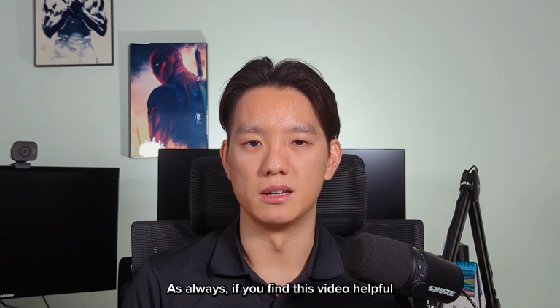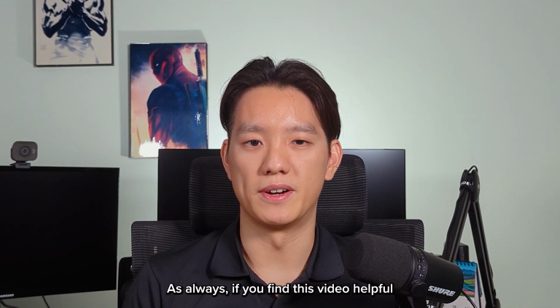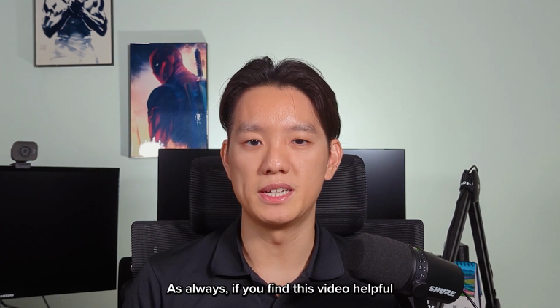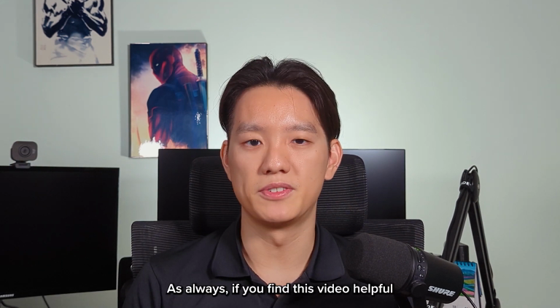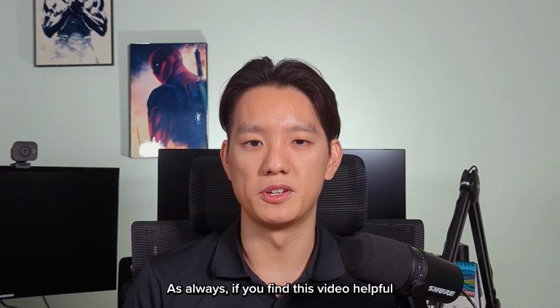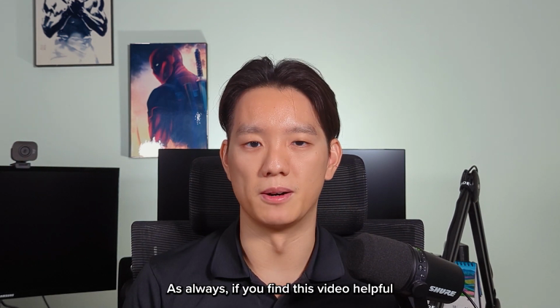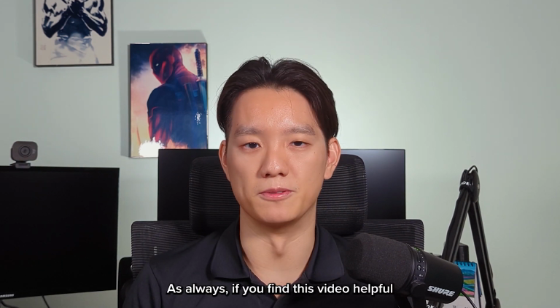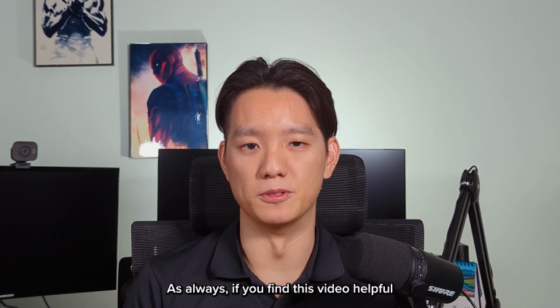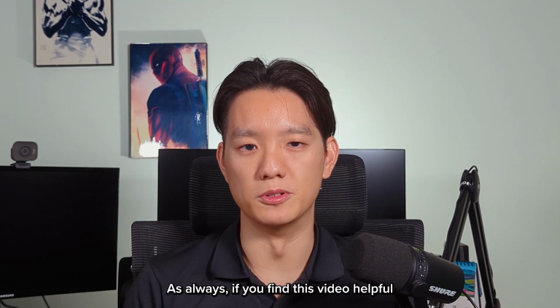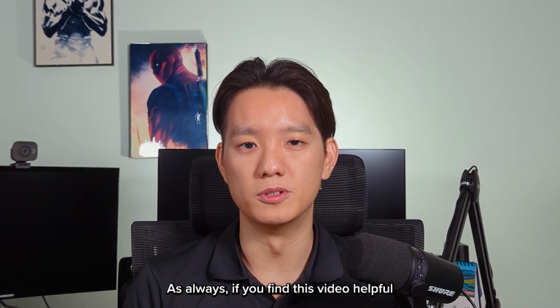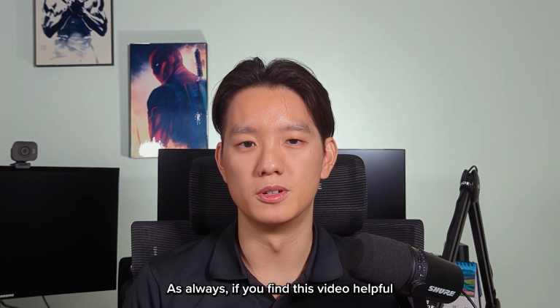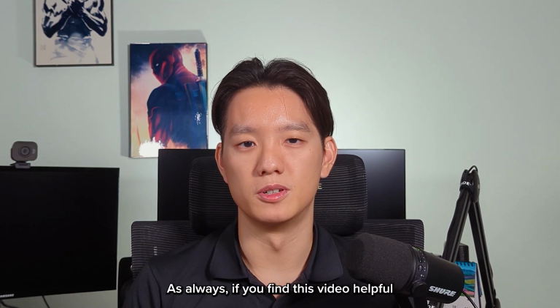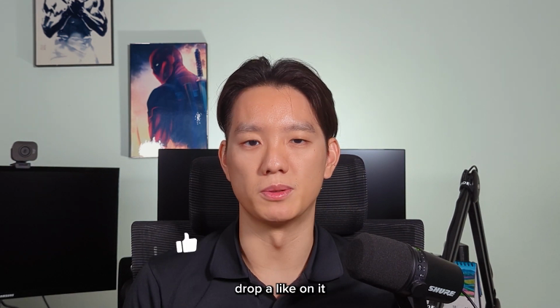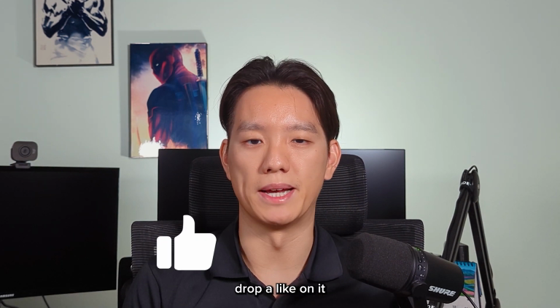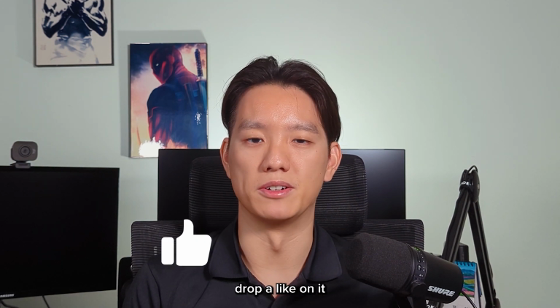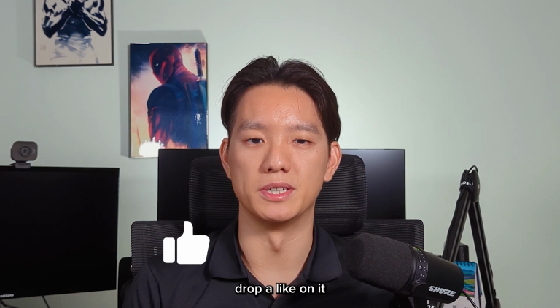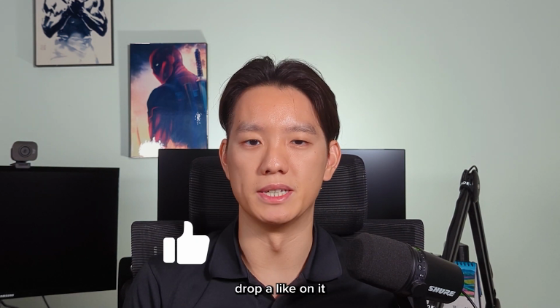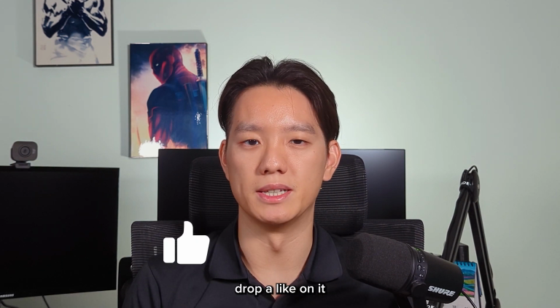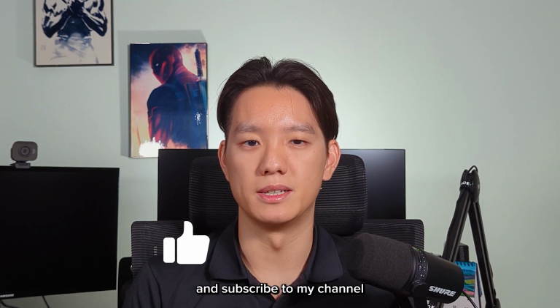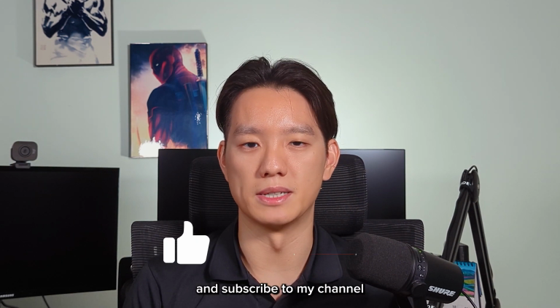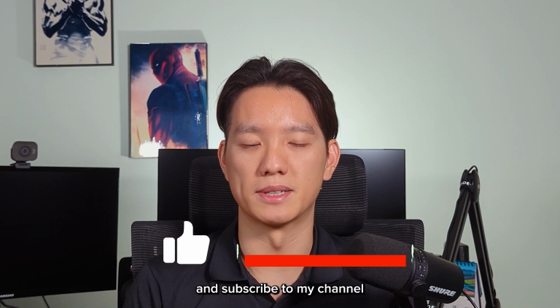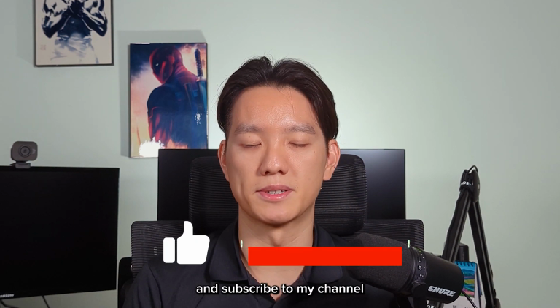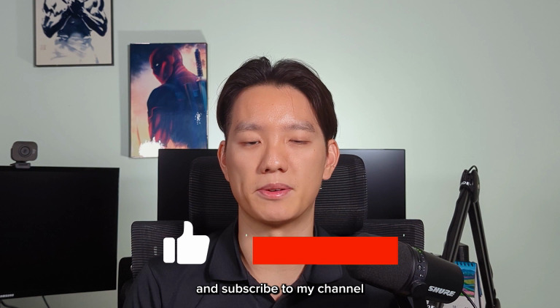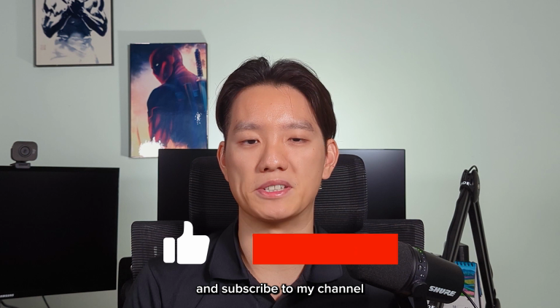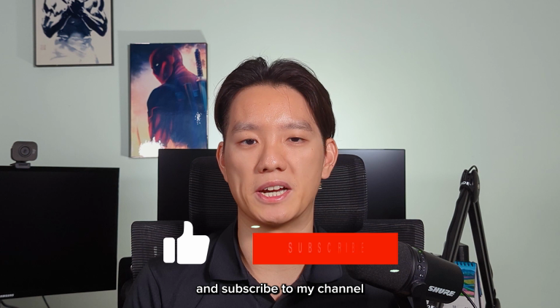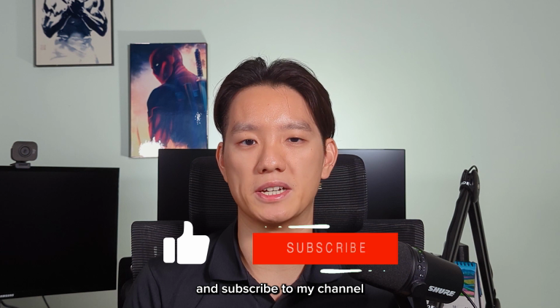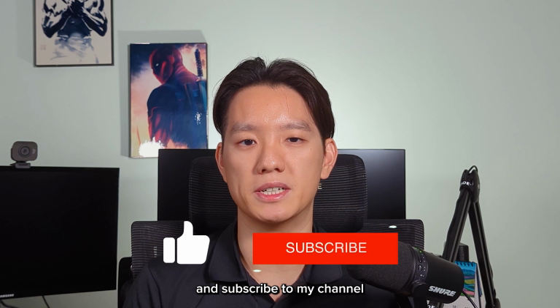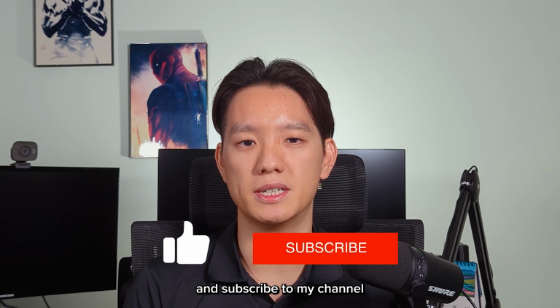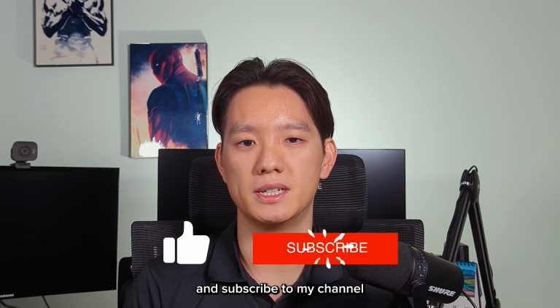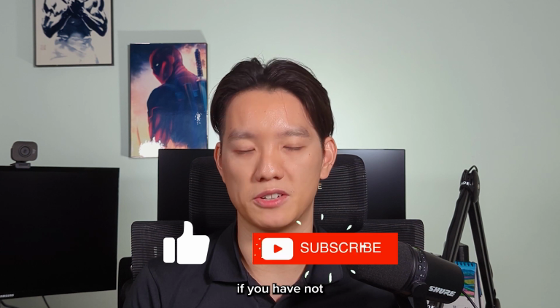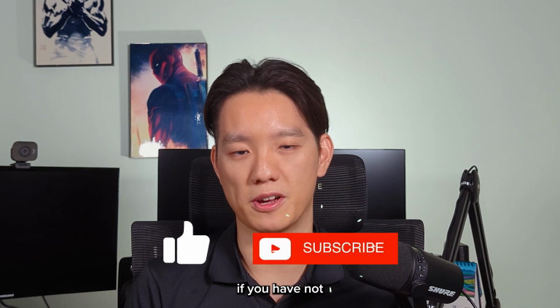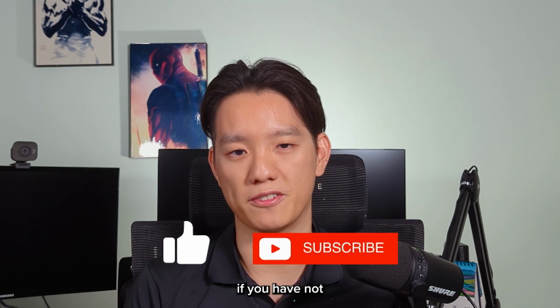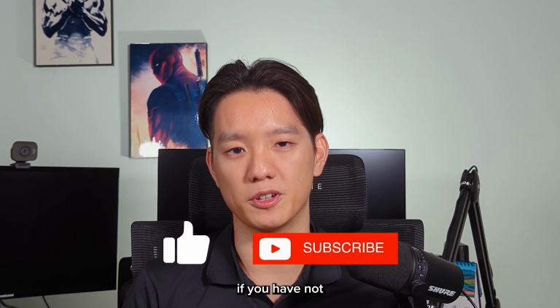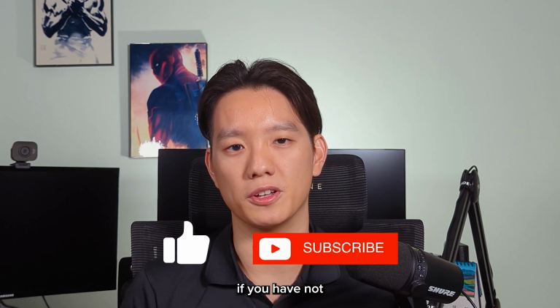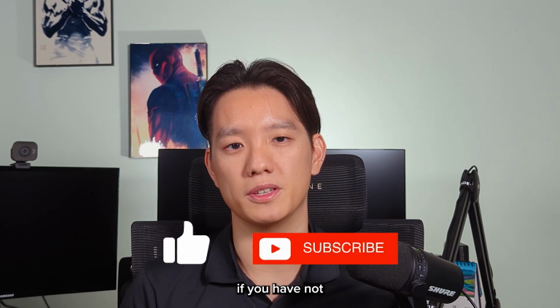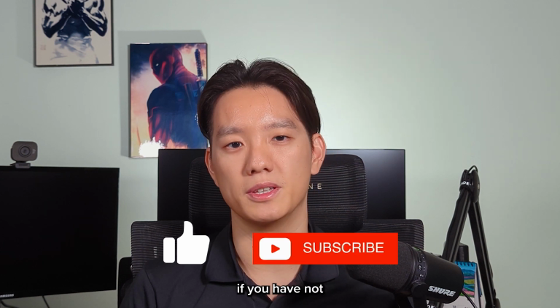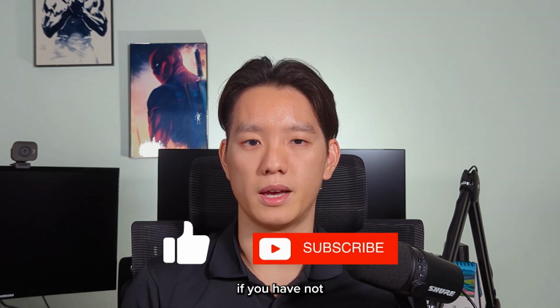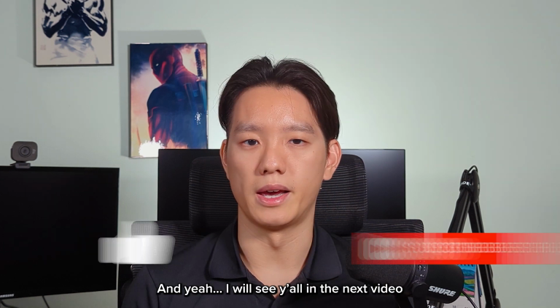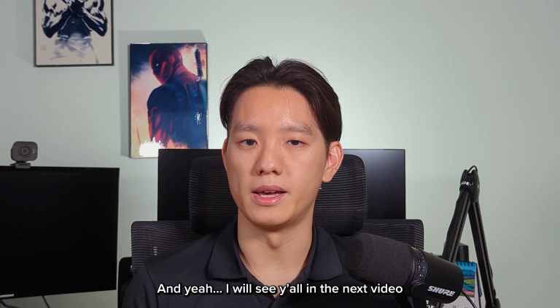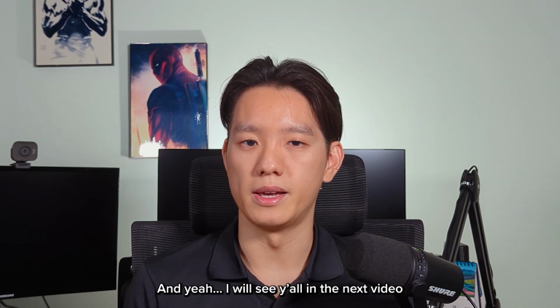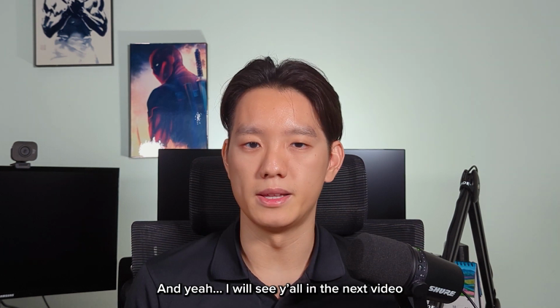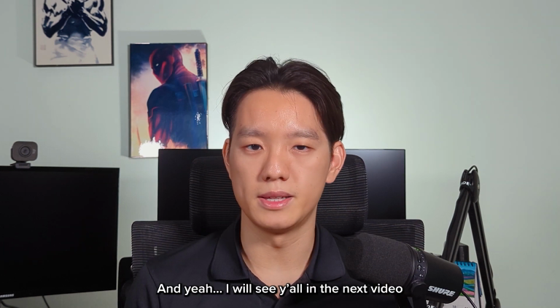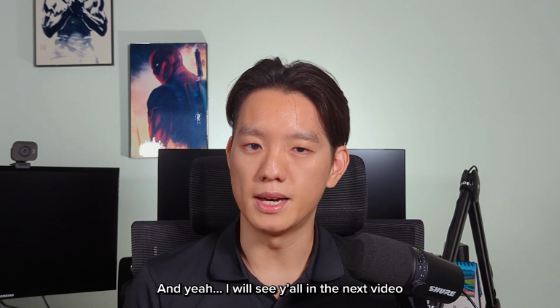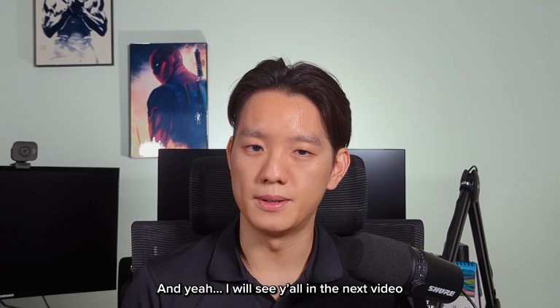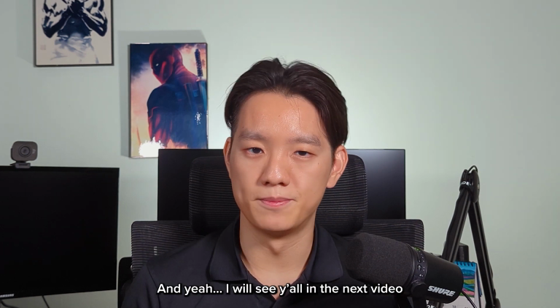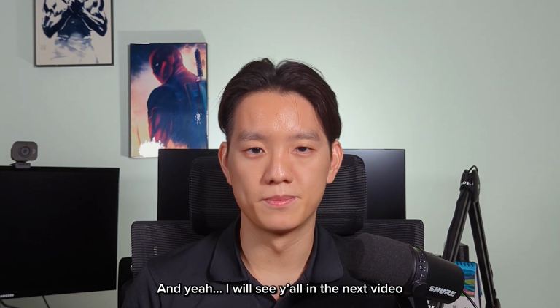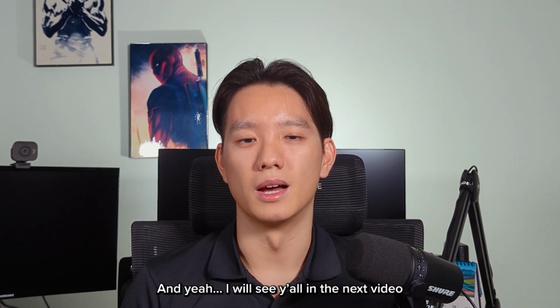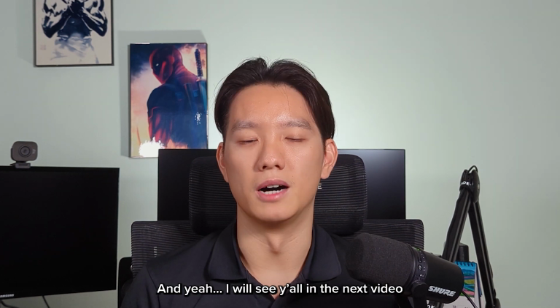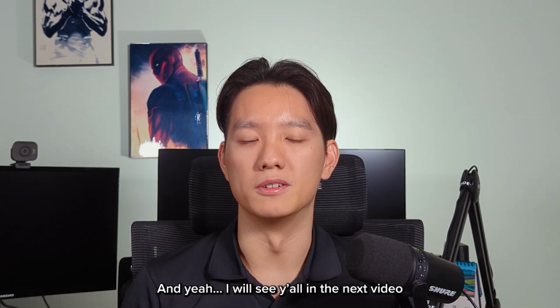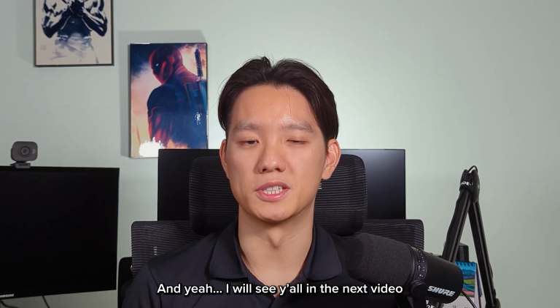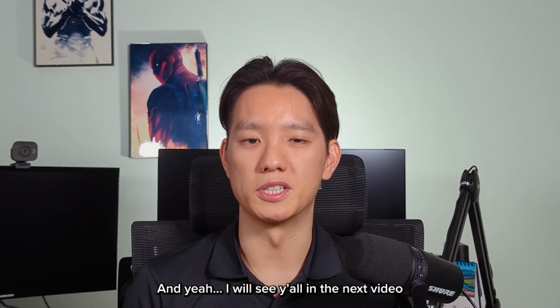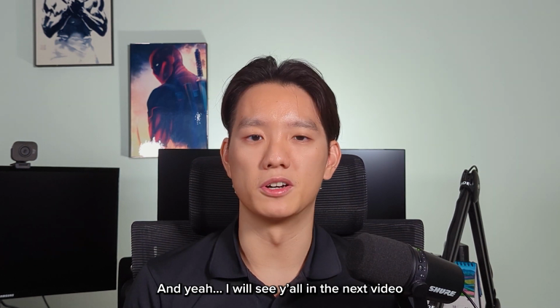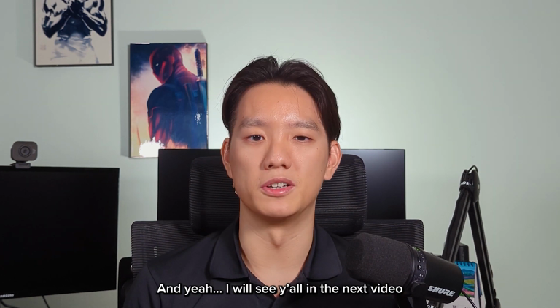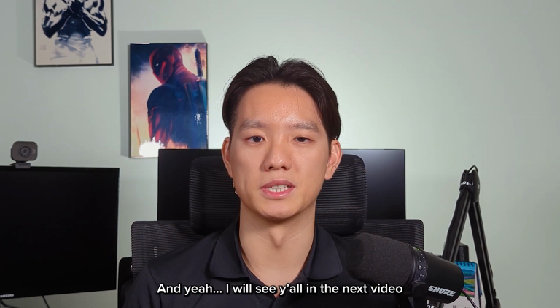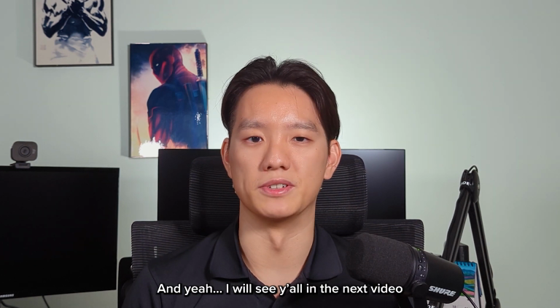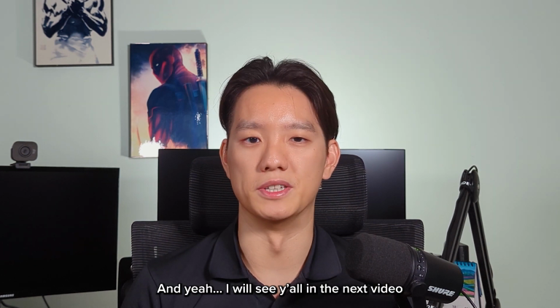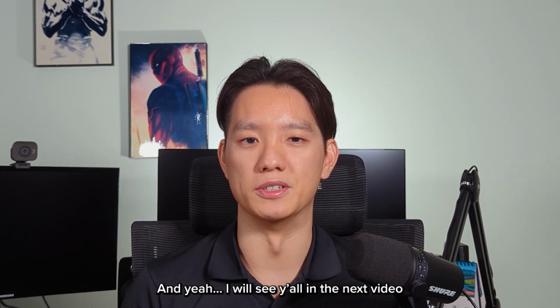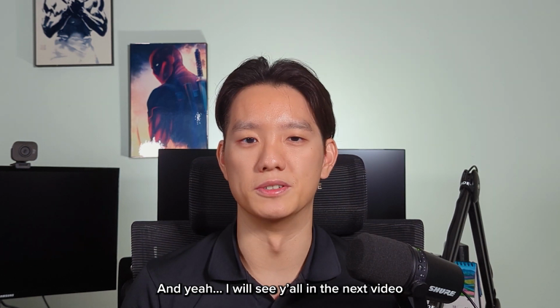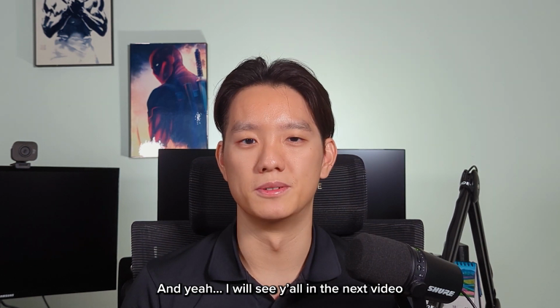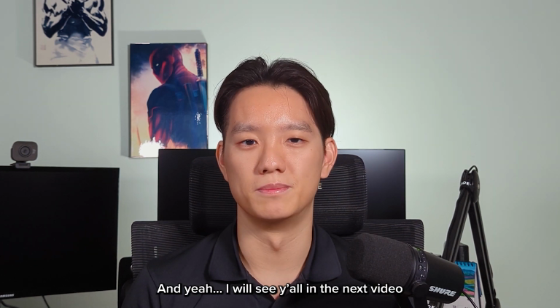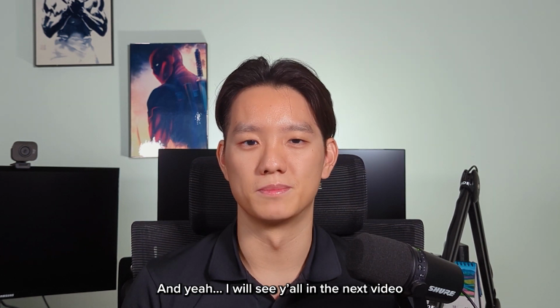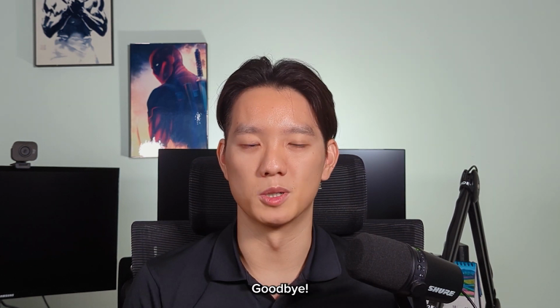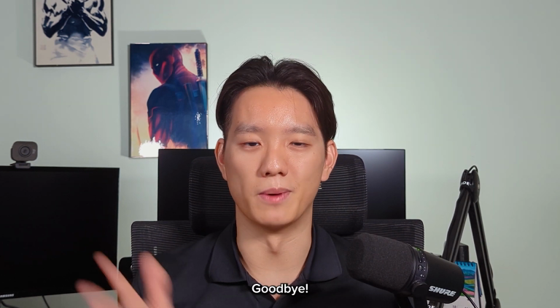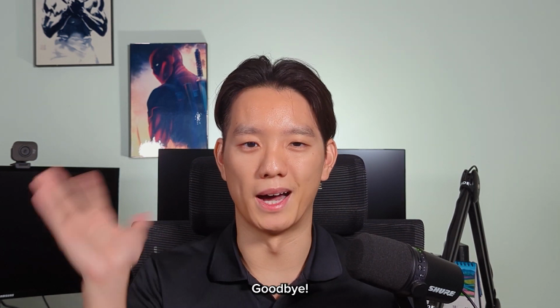As always, if you find this video helpful, throw a like on it and subscribe to my channel if you have not. I will see you in the next video. Goodbye!